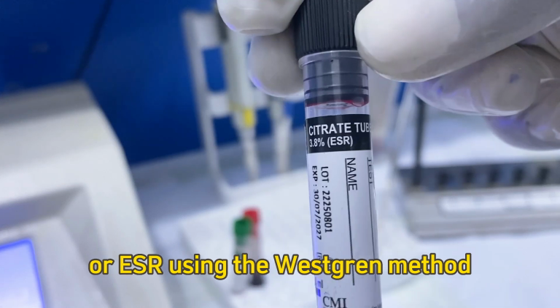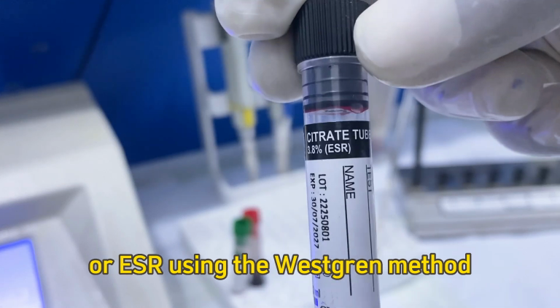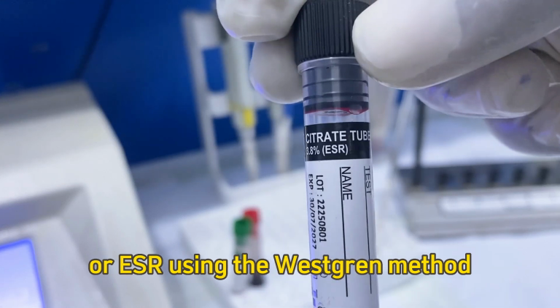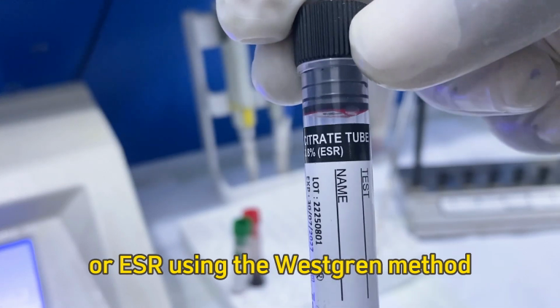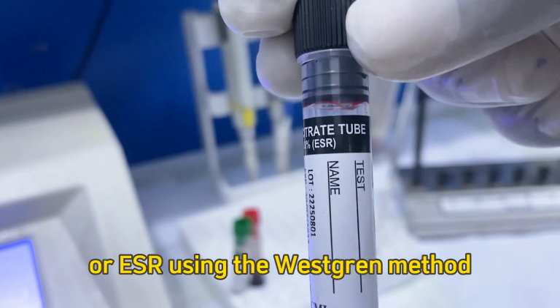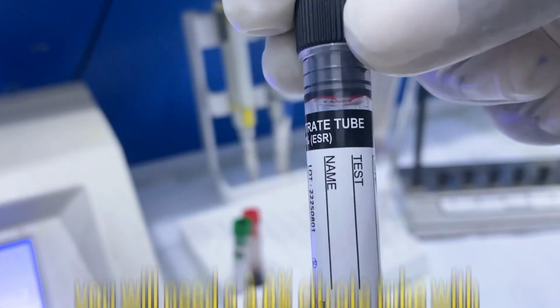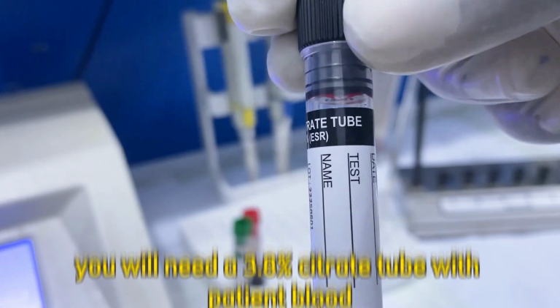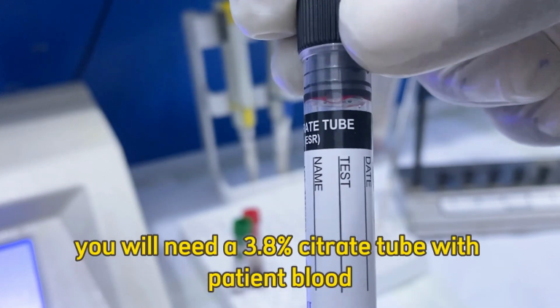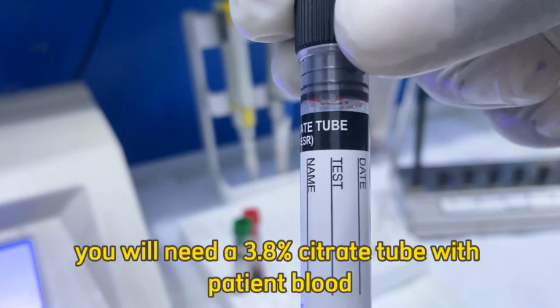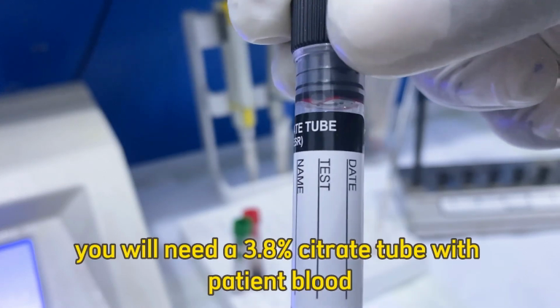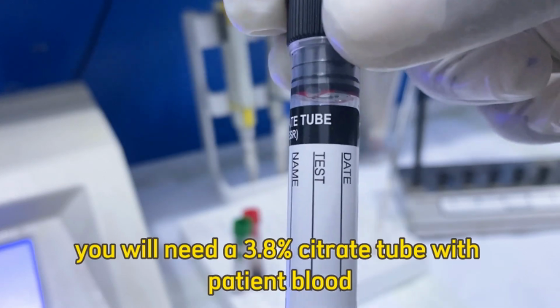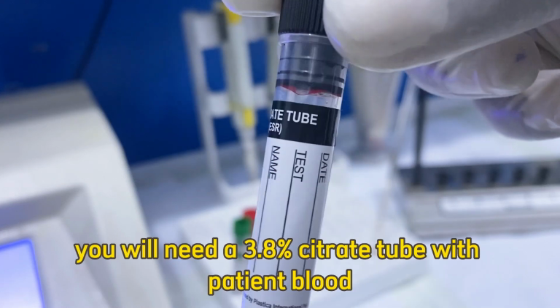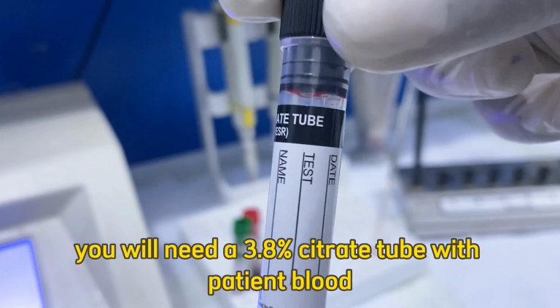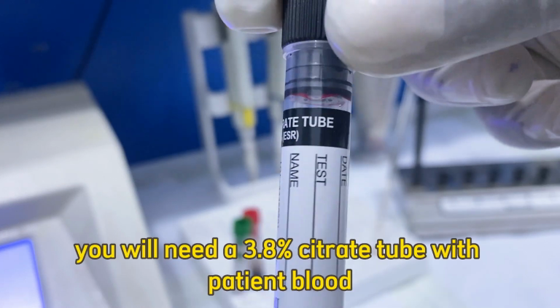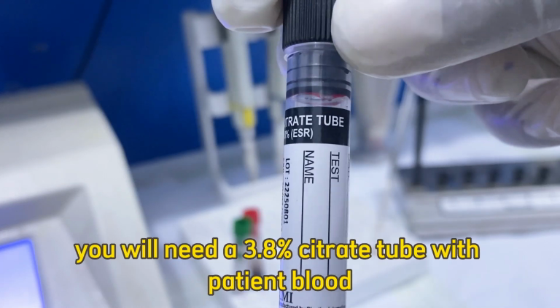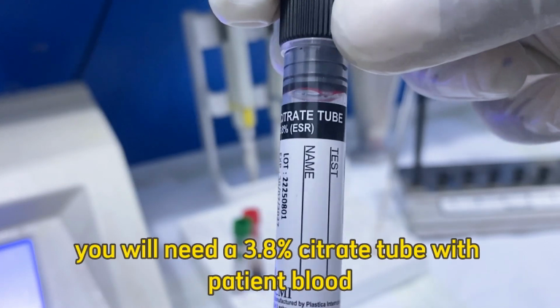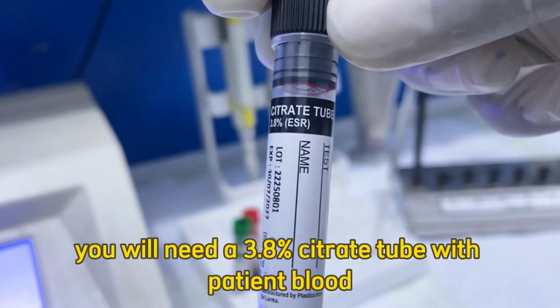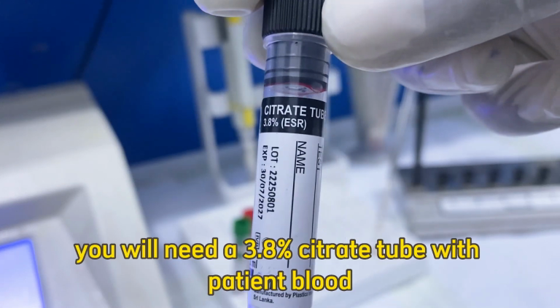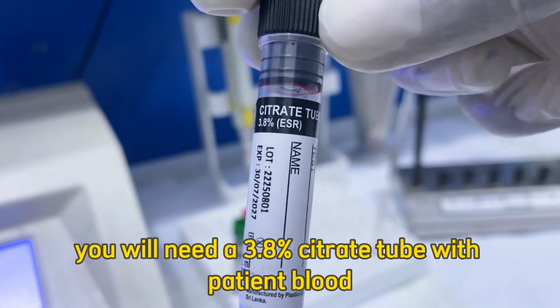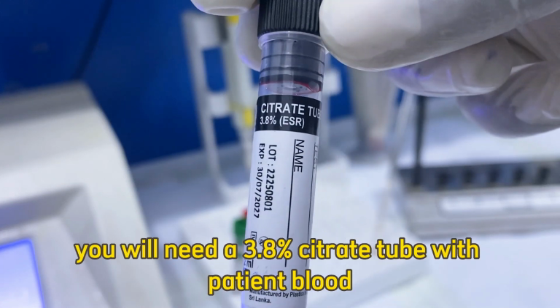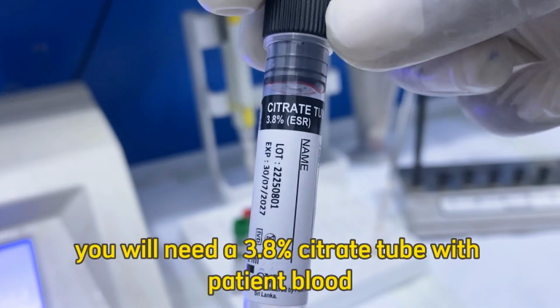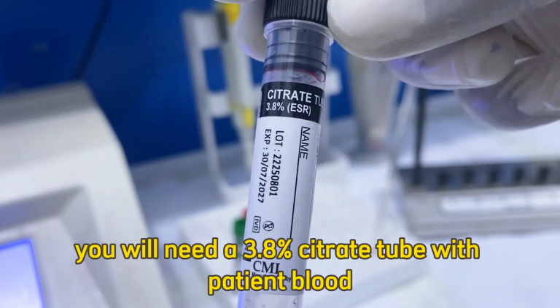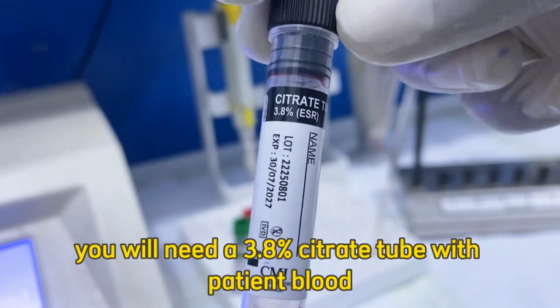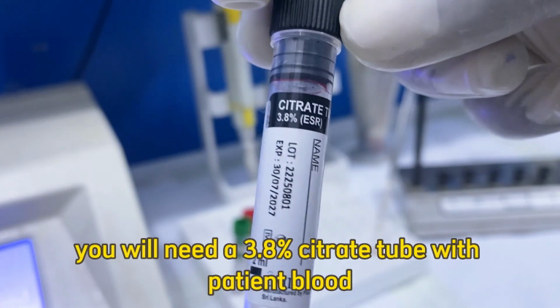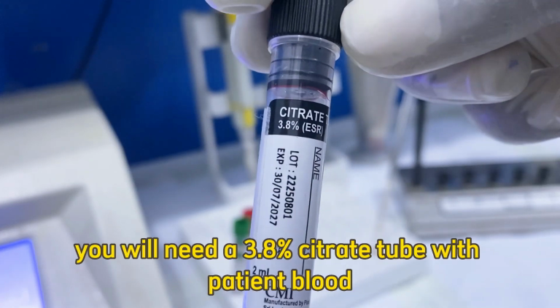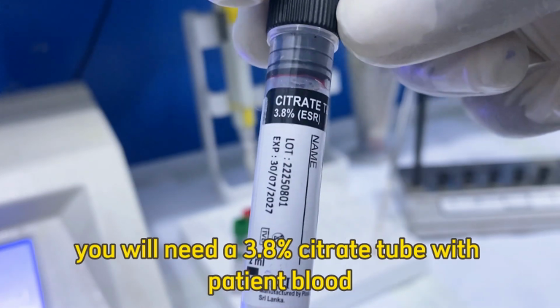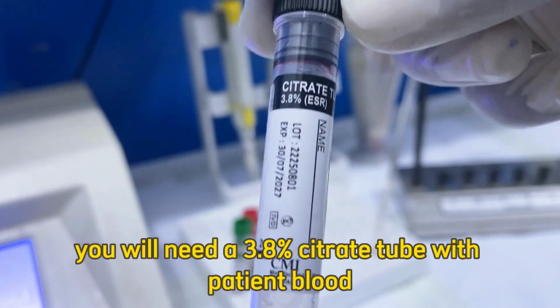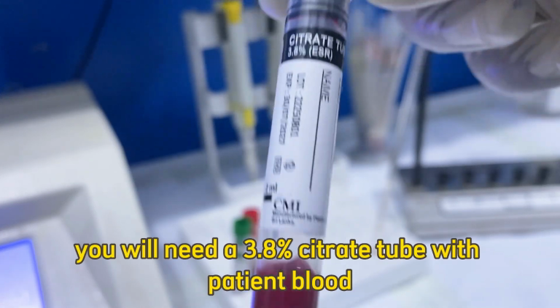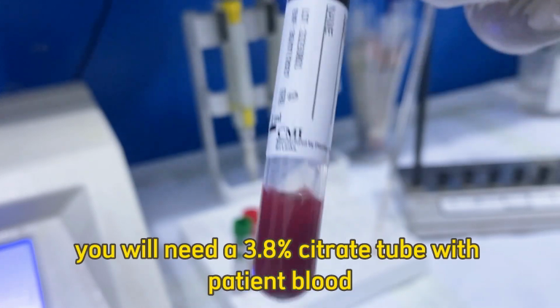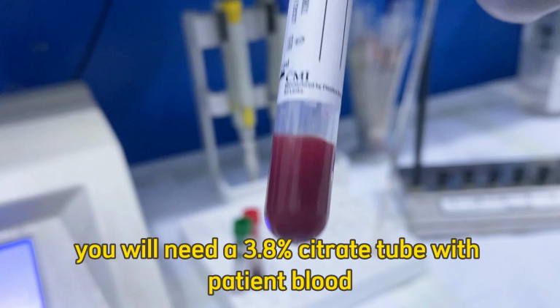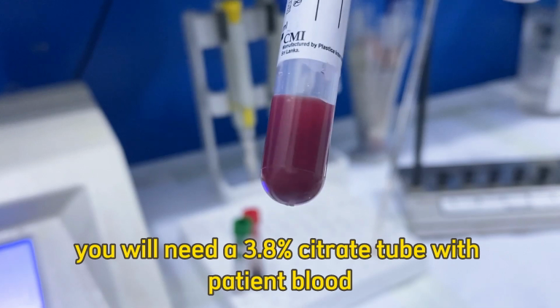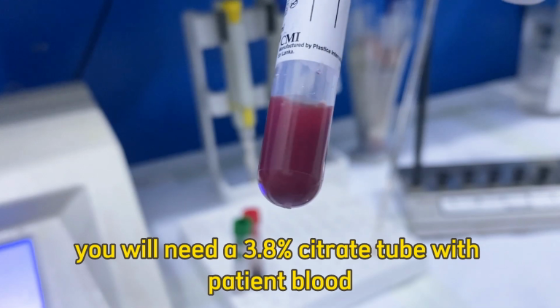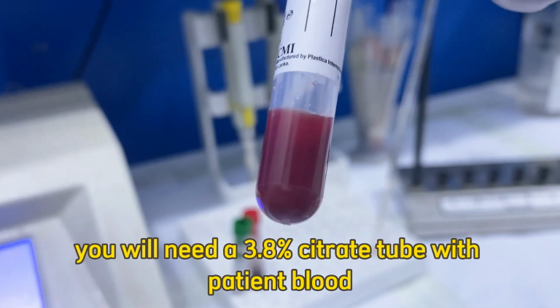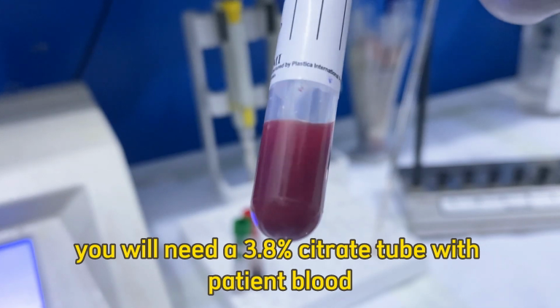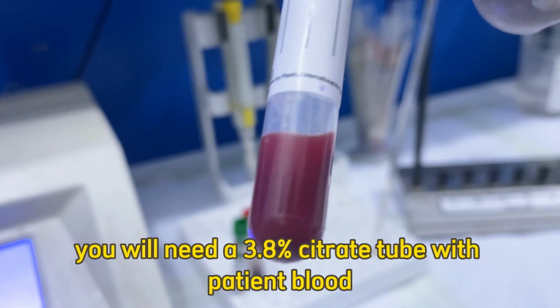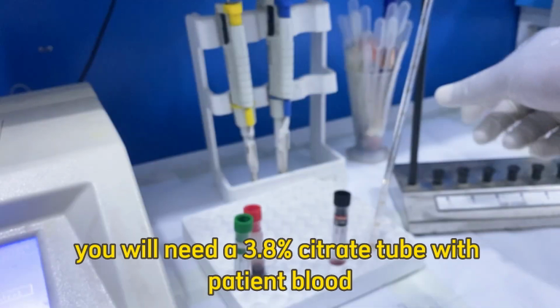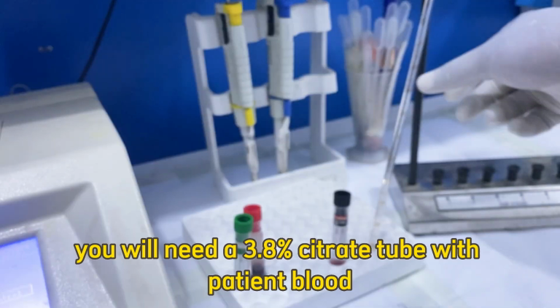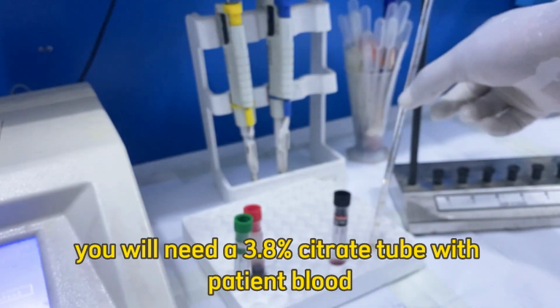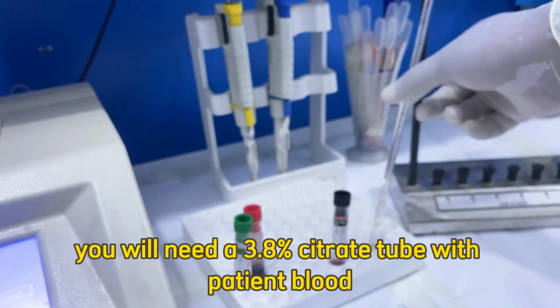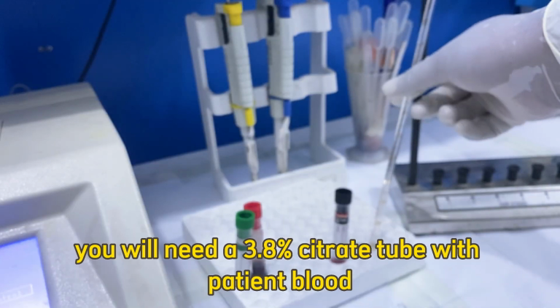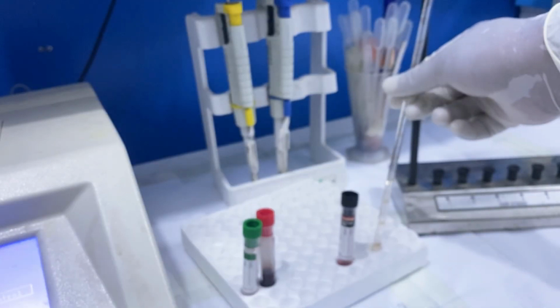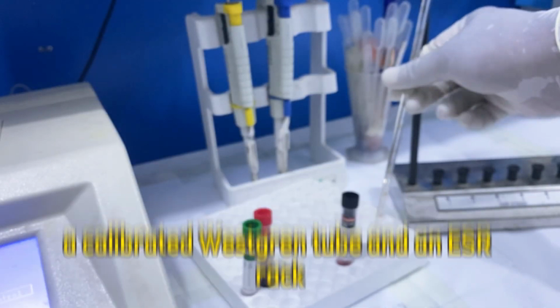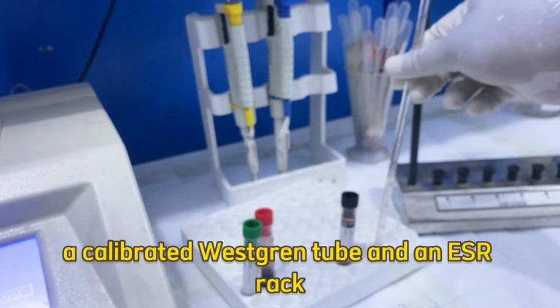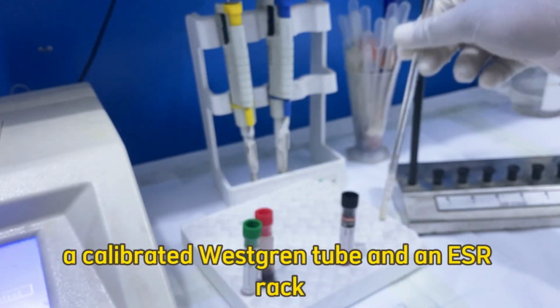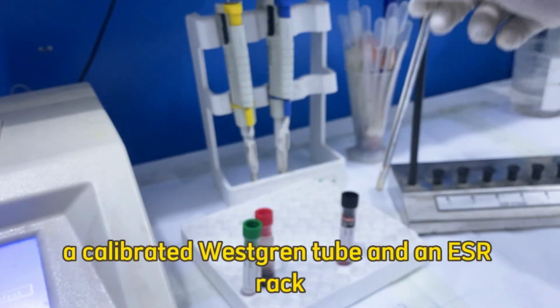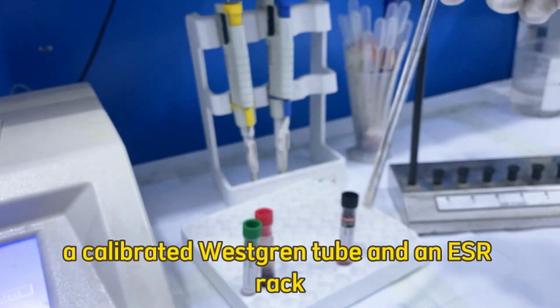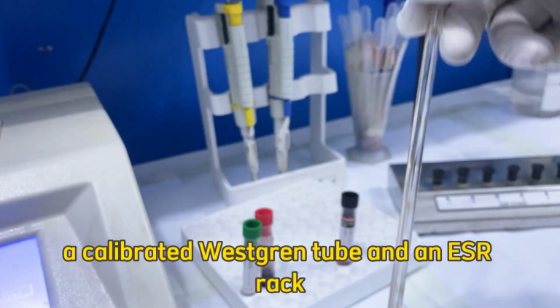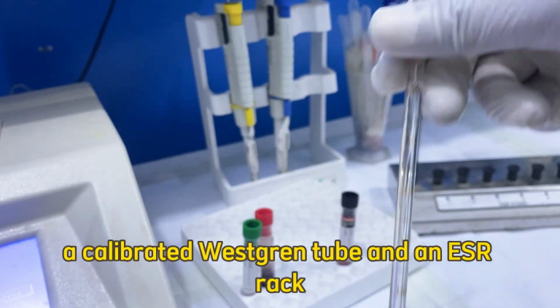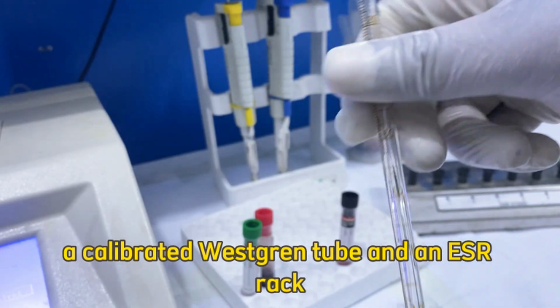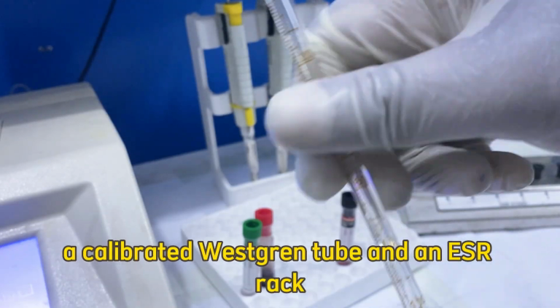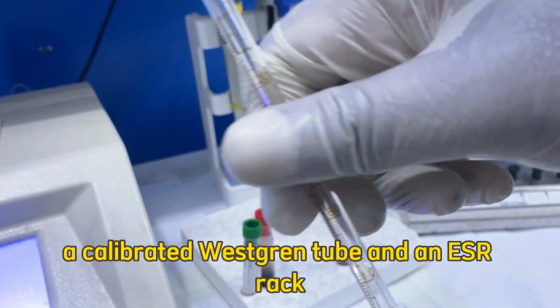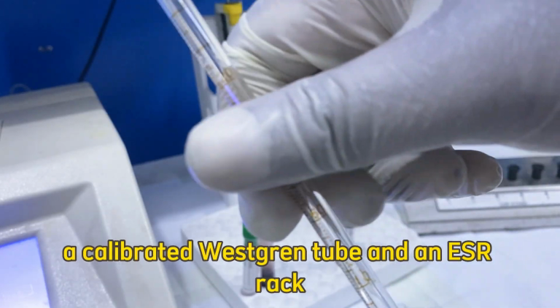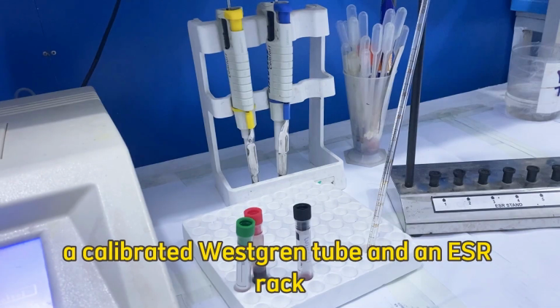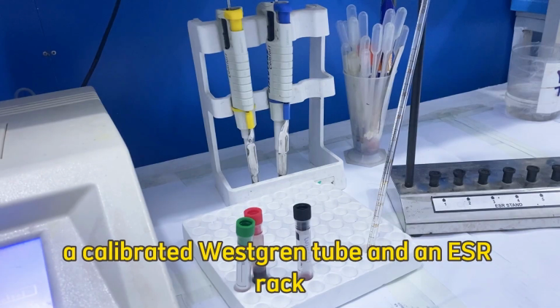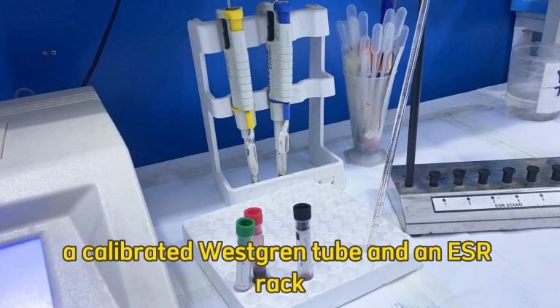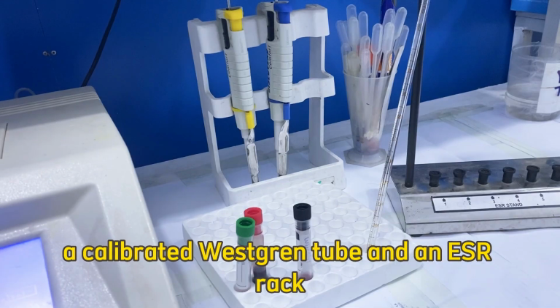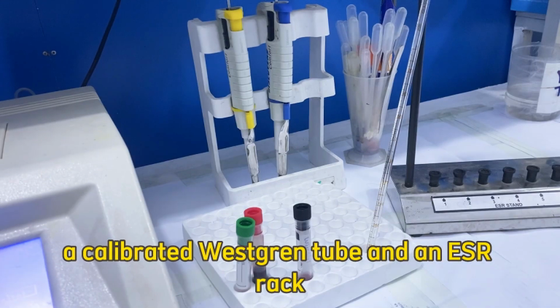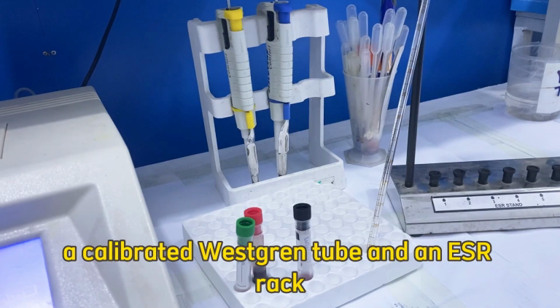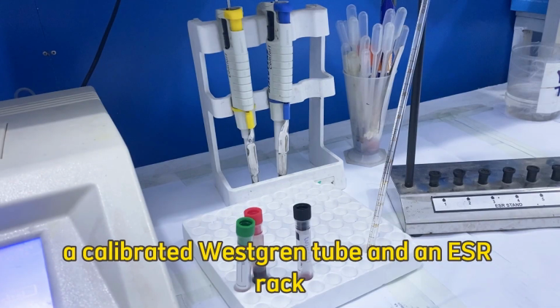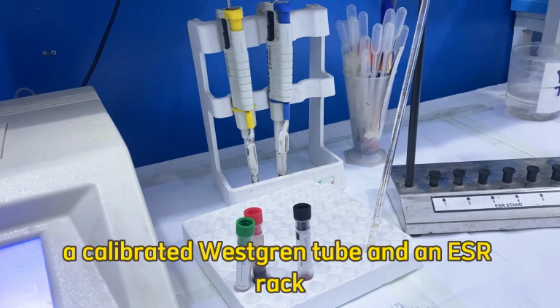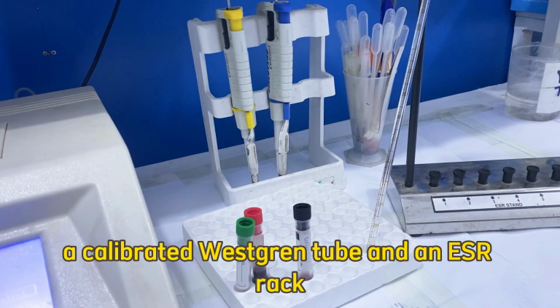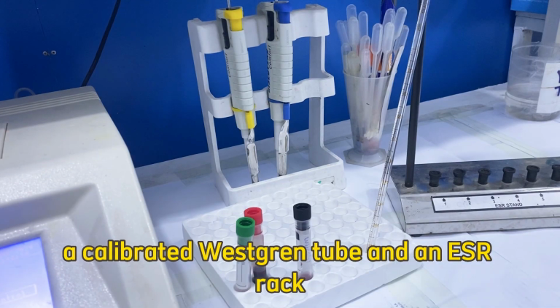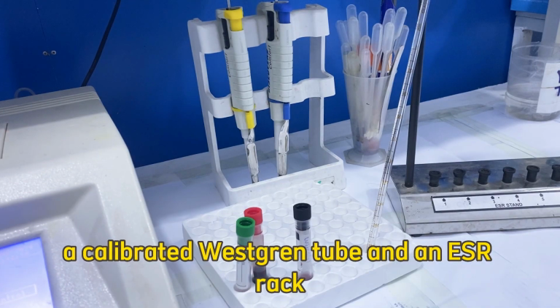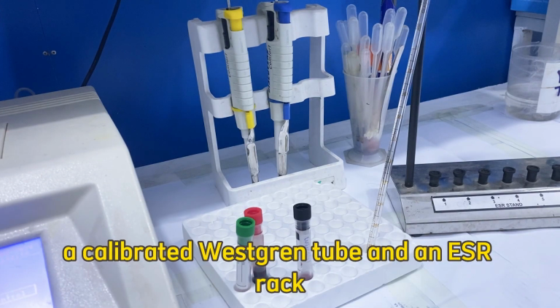You will need a 3.8% citrate tube with patient blood, a calibrated Westergren tube, and an ESR rack.